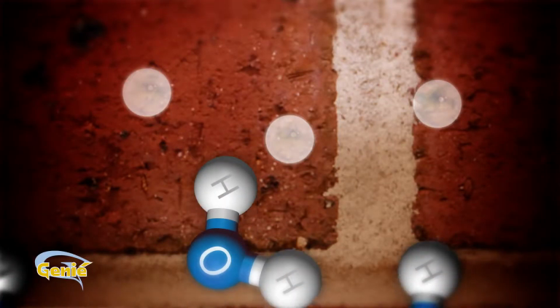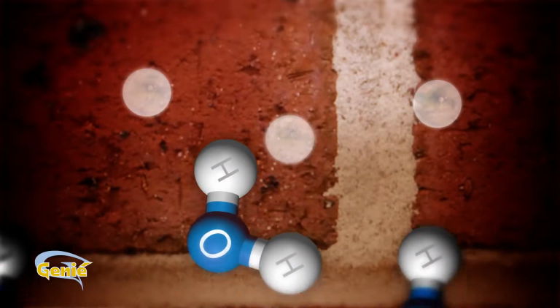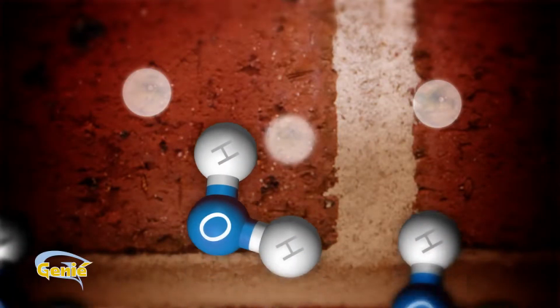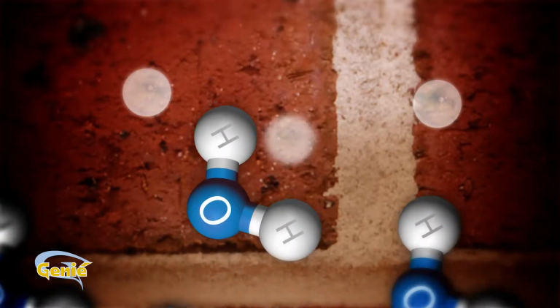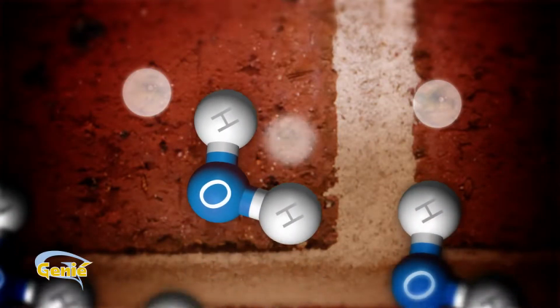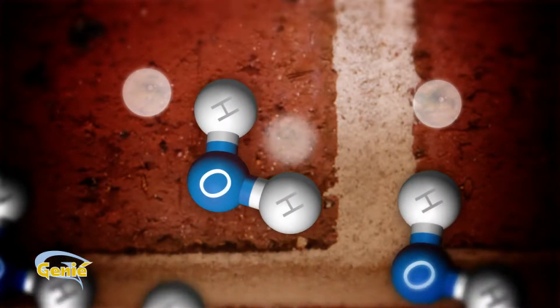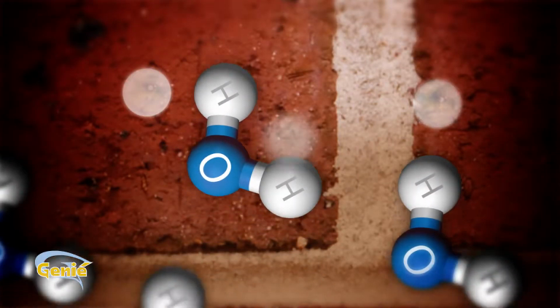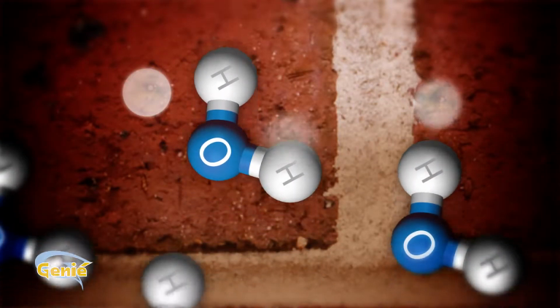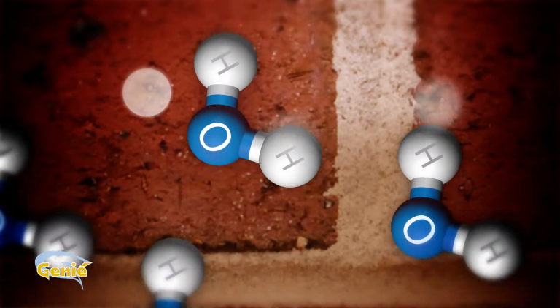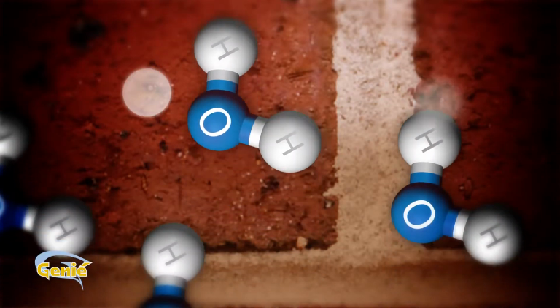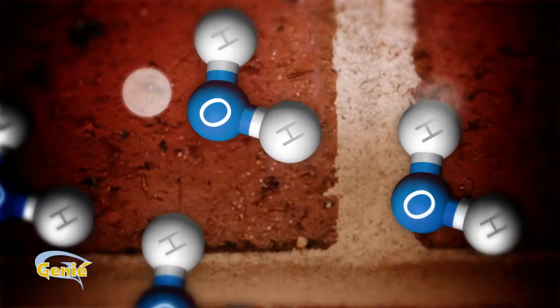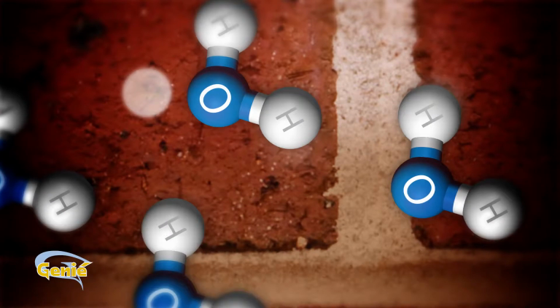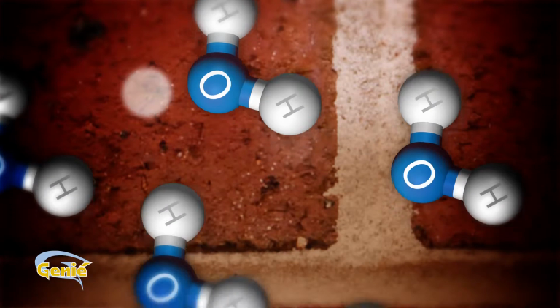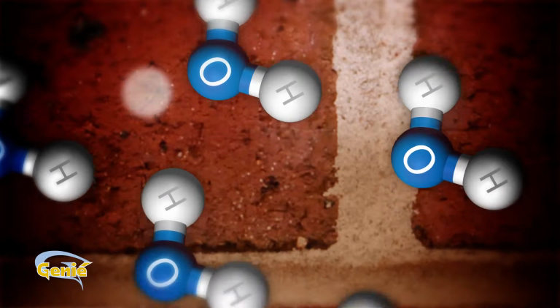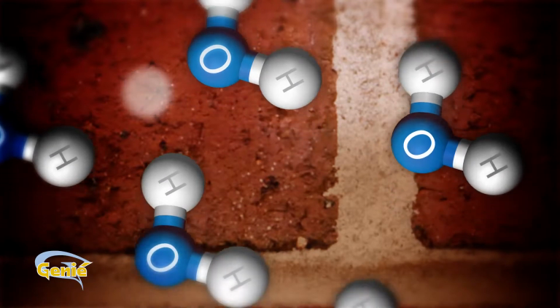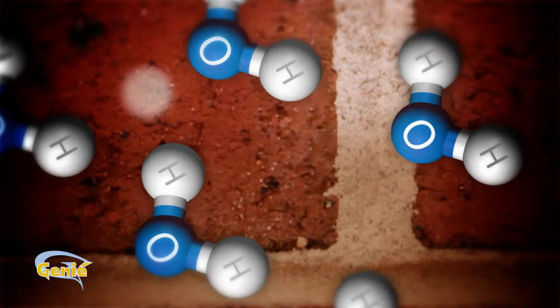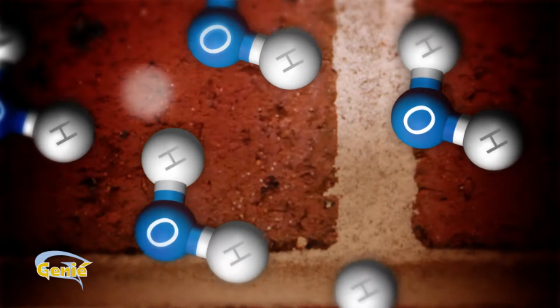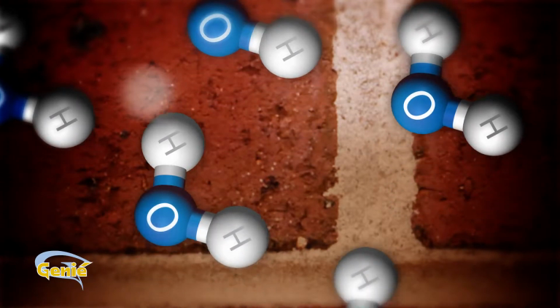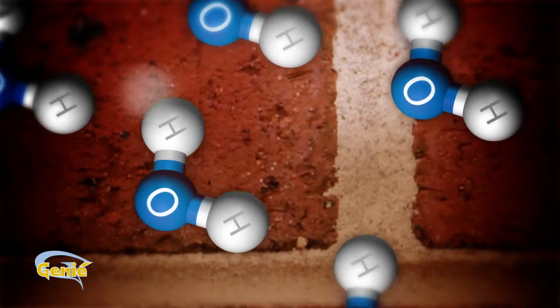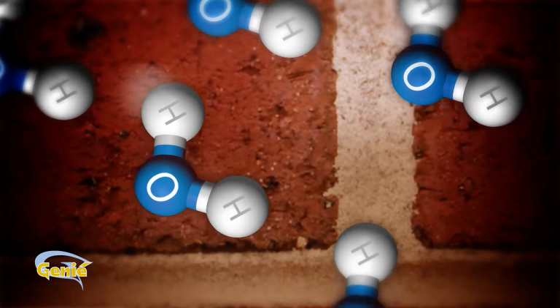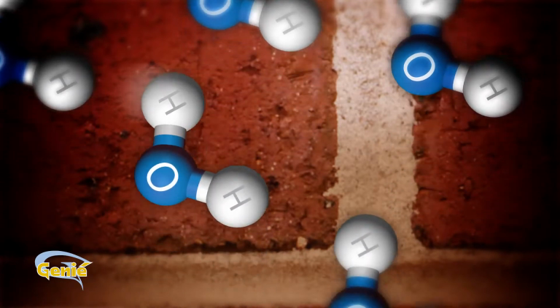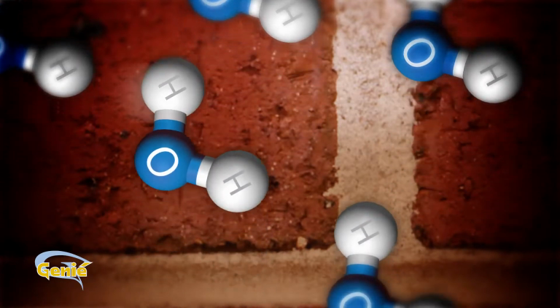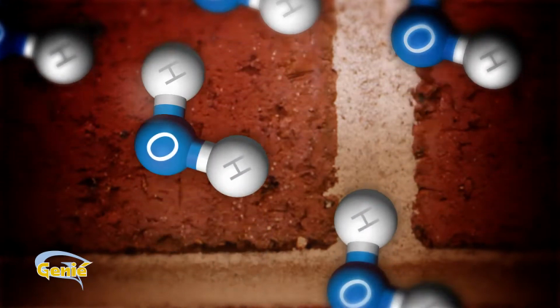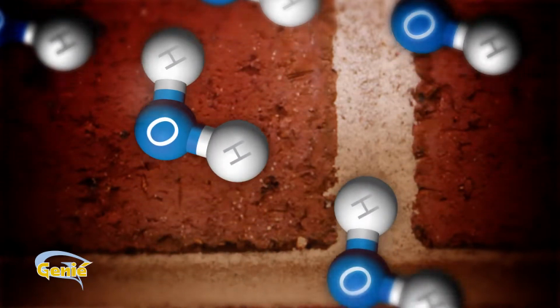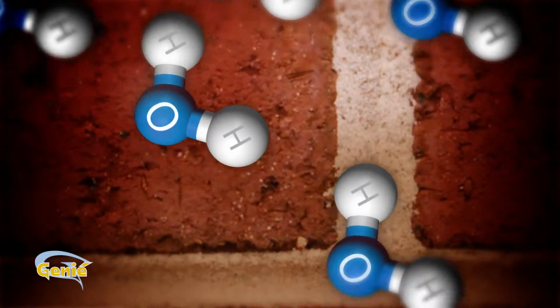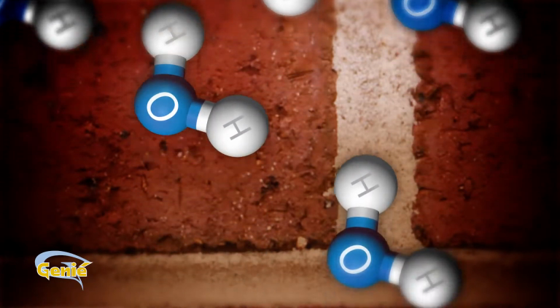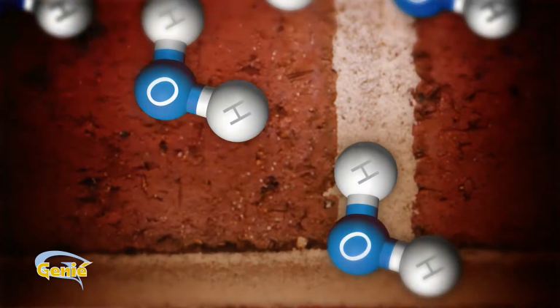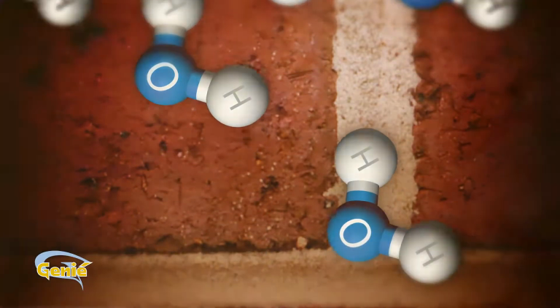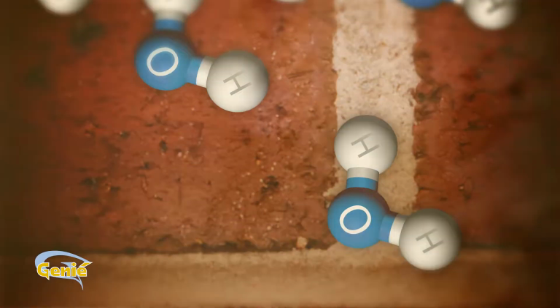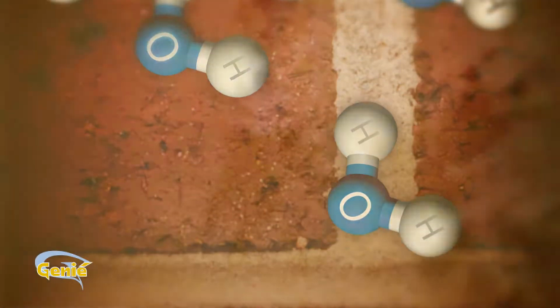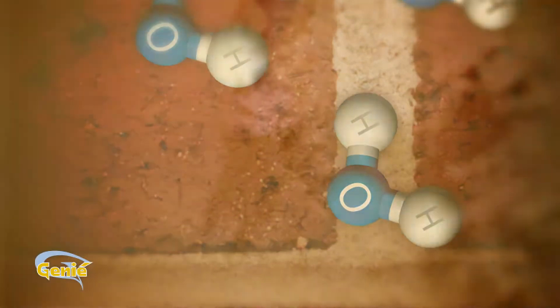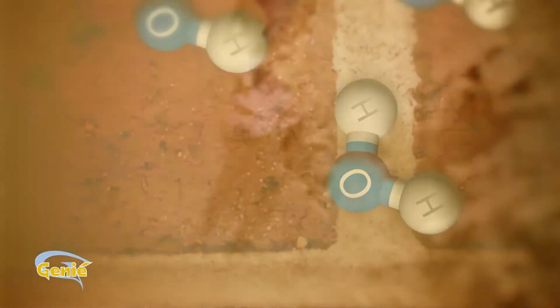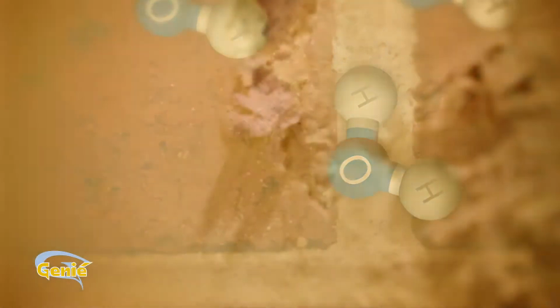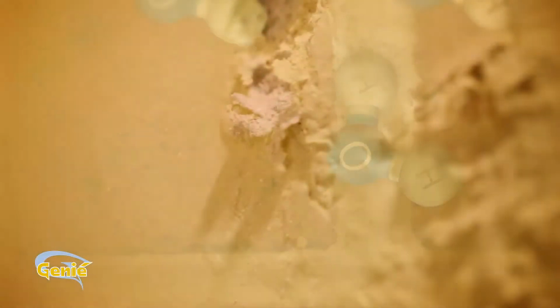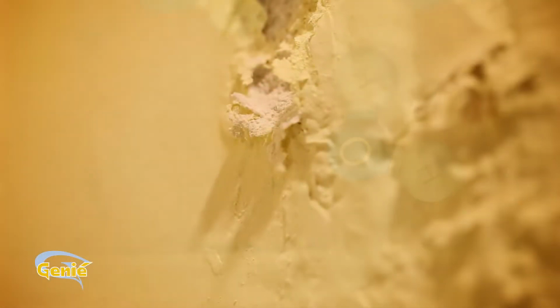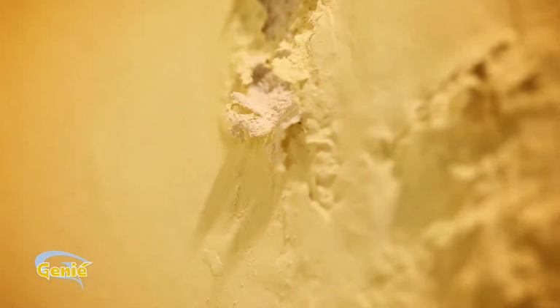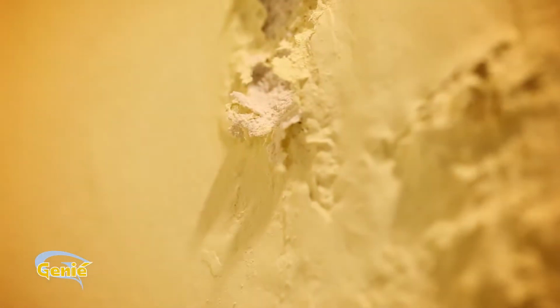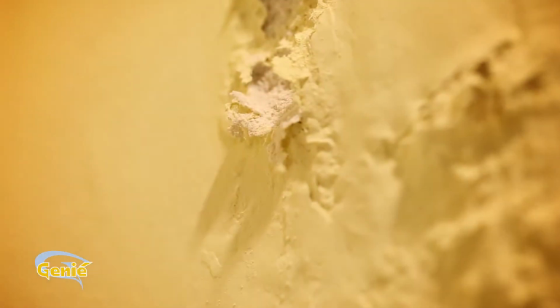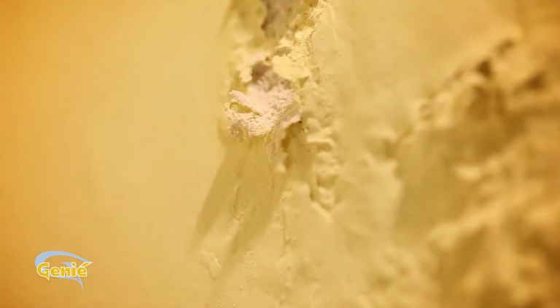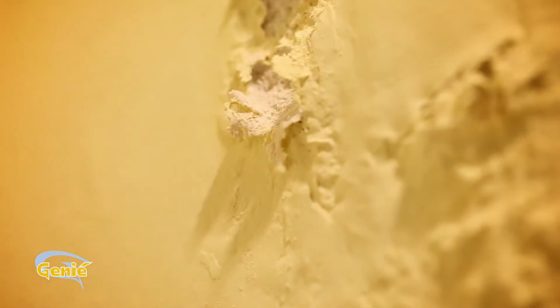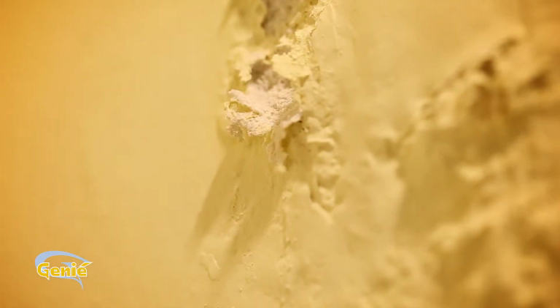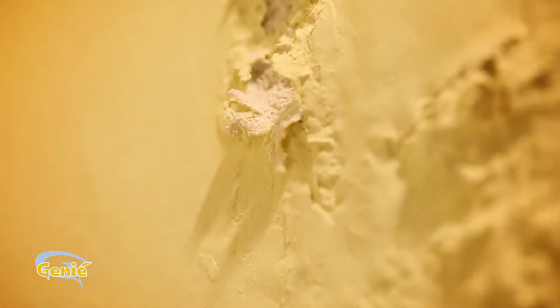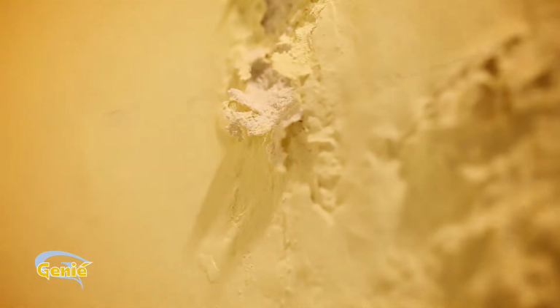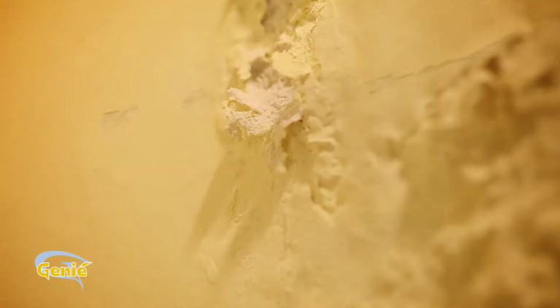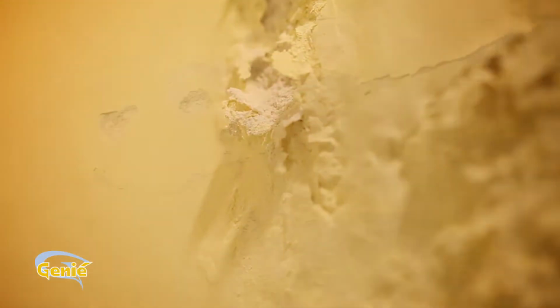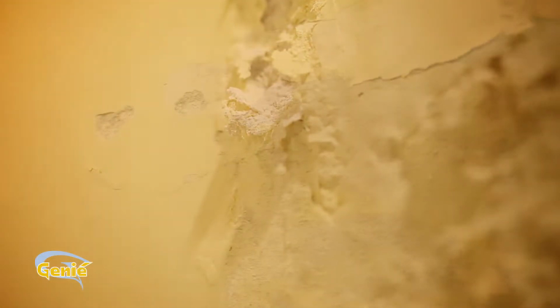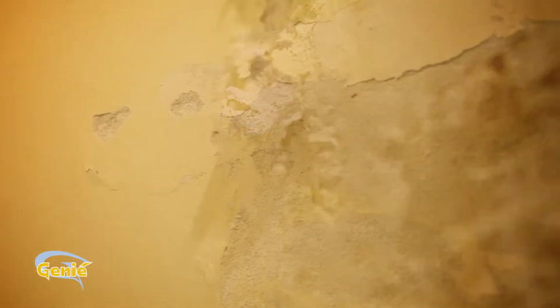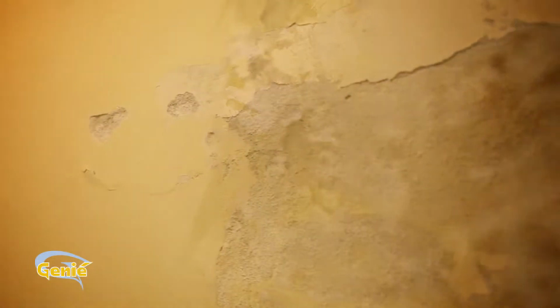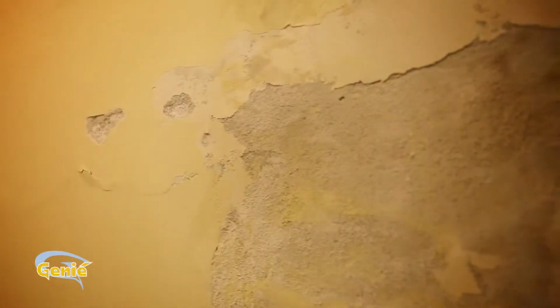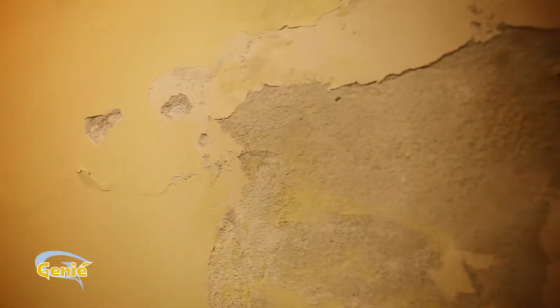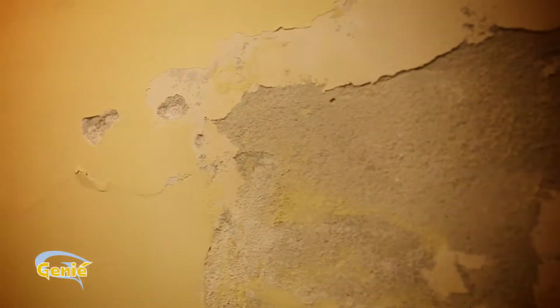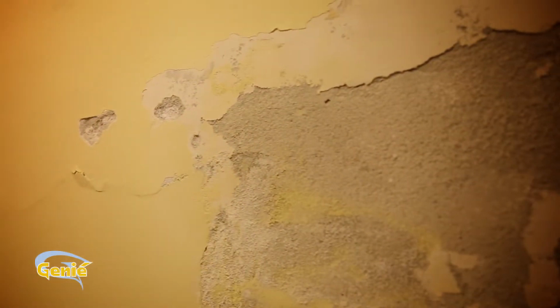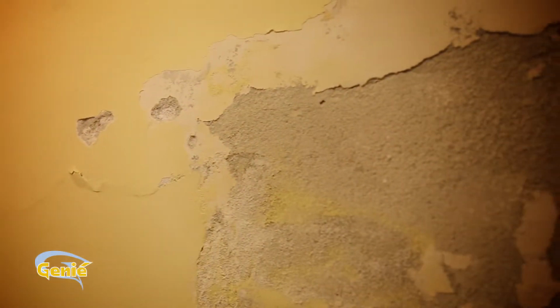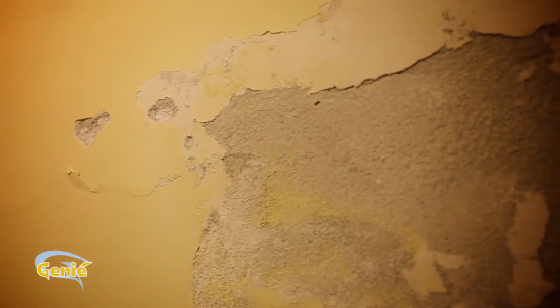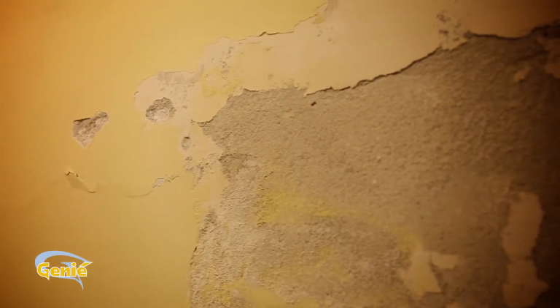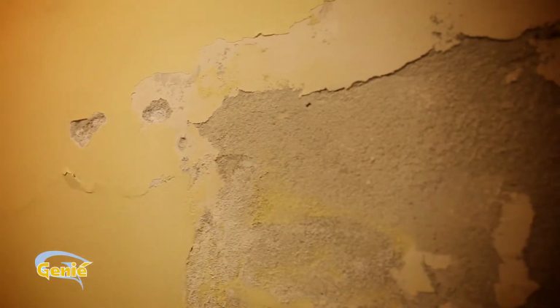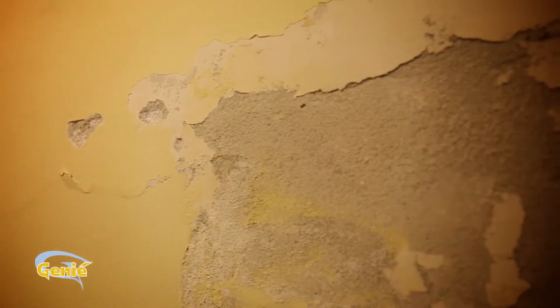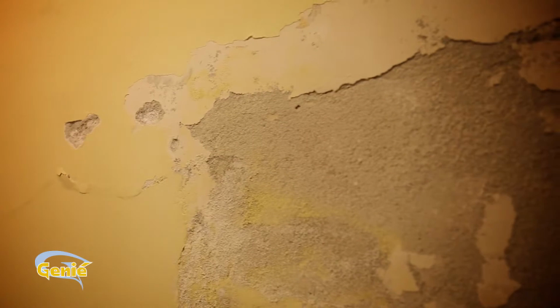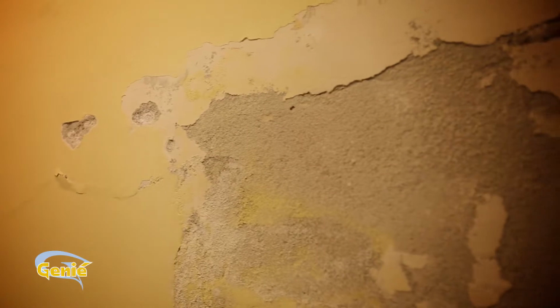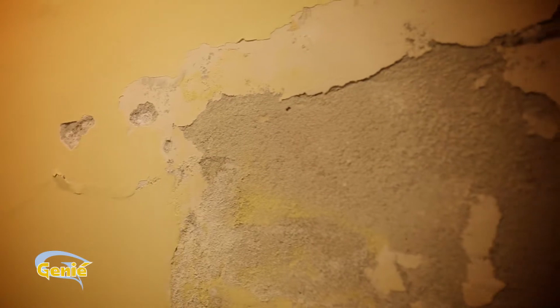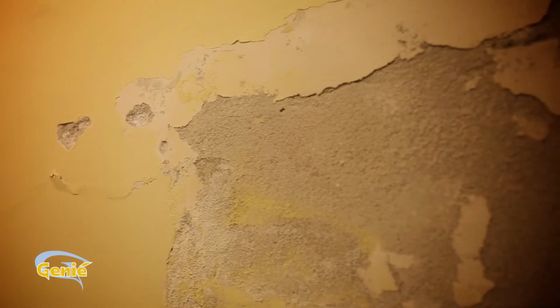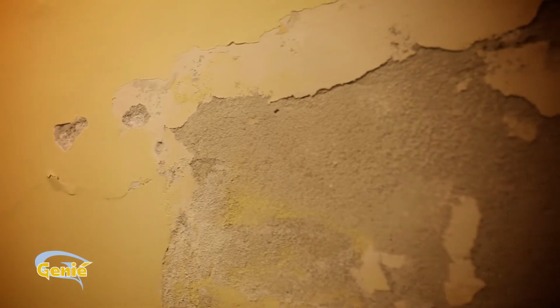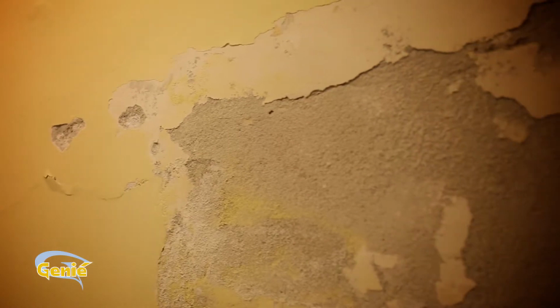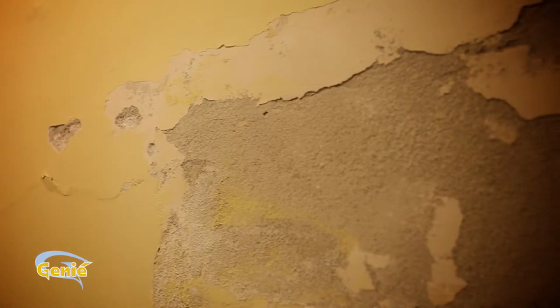During its journey, water dissolves the salt it meets on the way, and this causes the plaster to bulge and deteriorate.